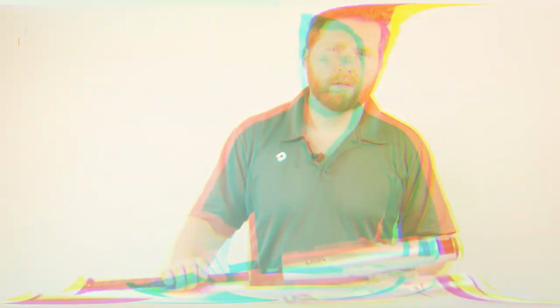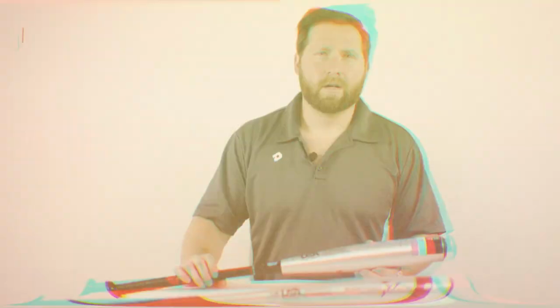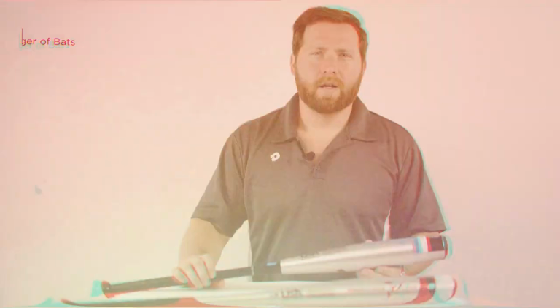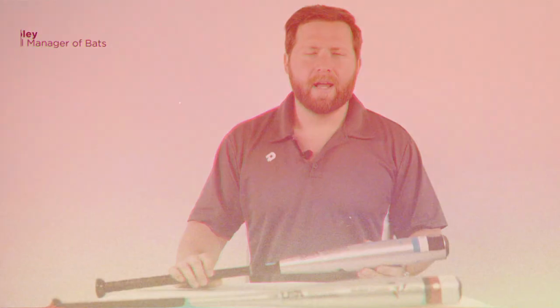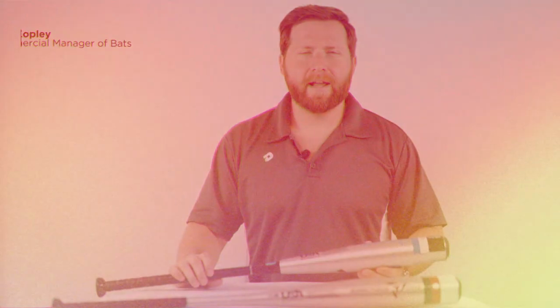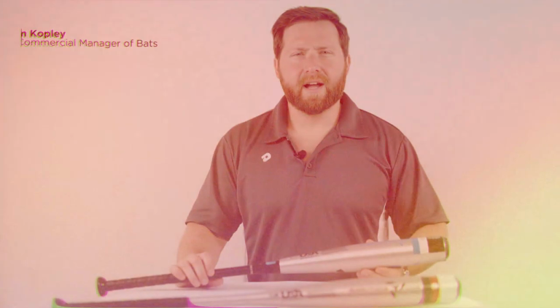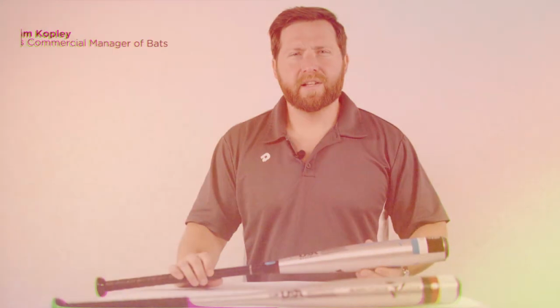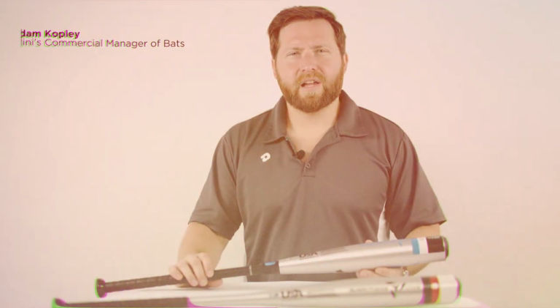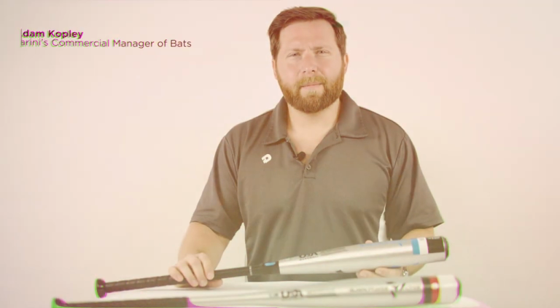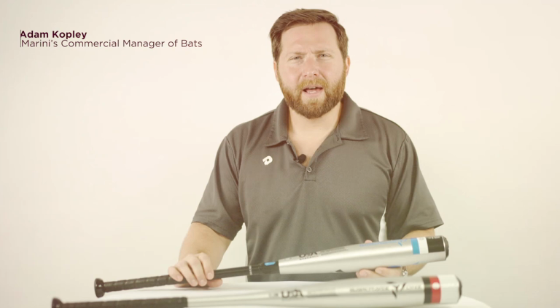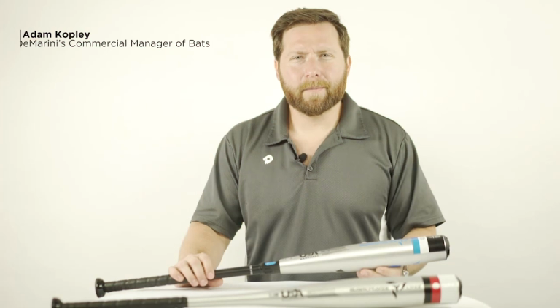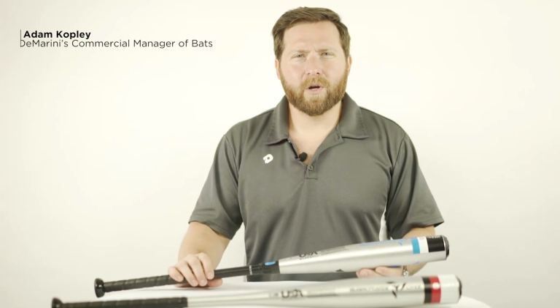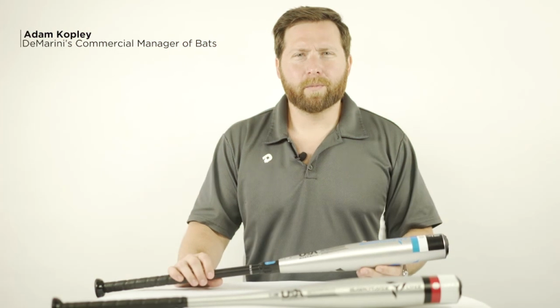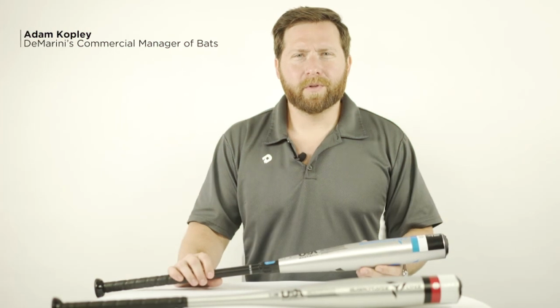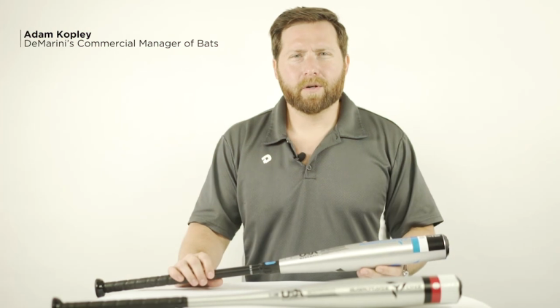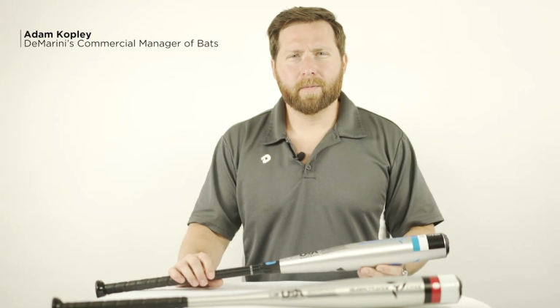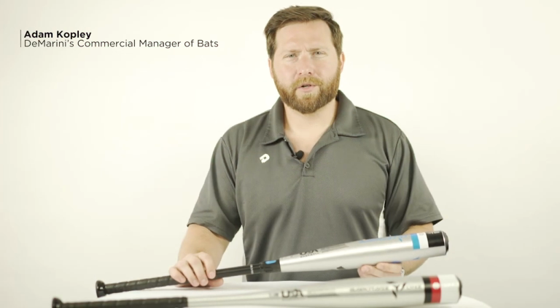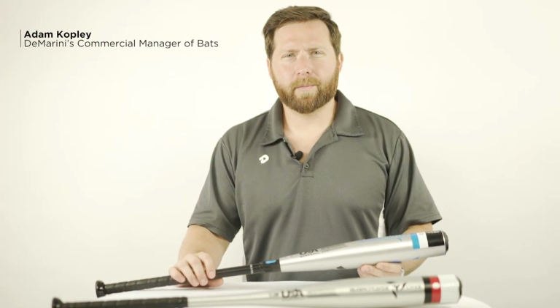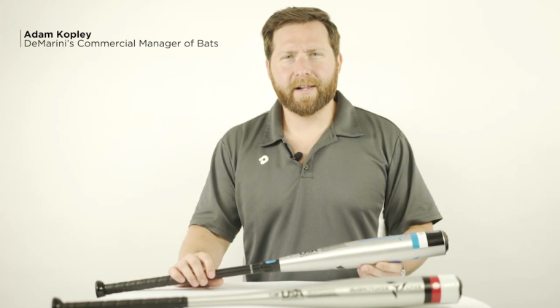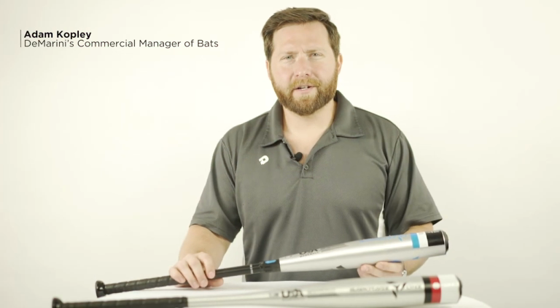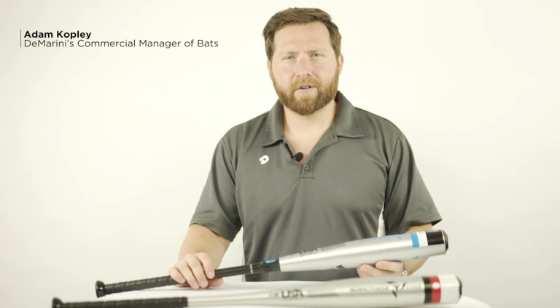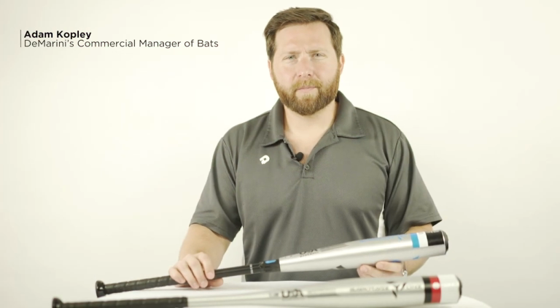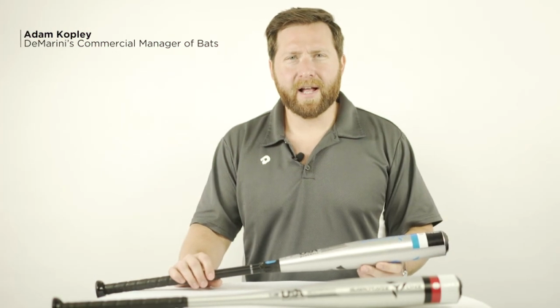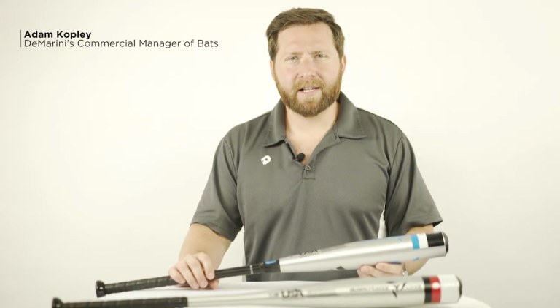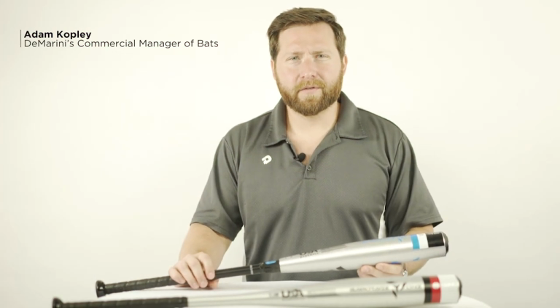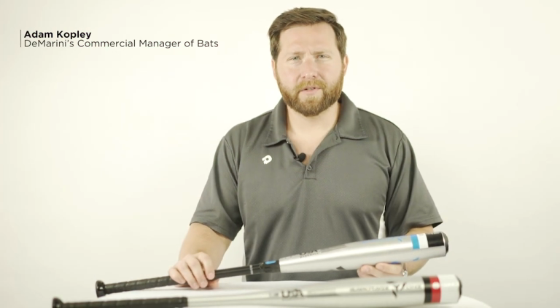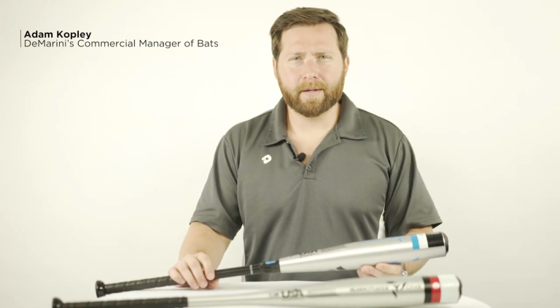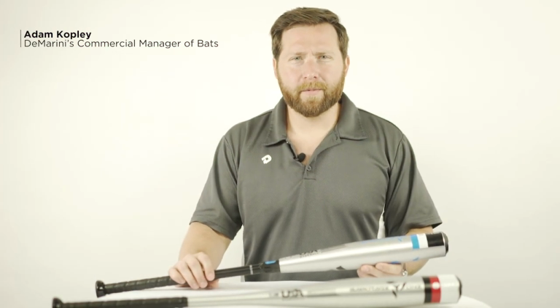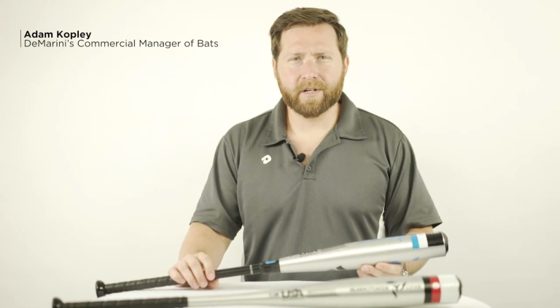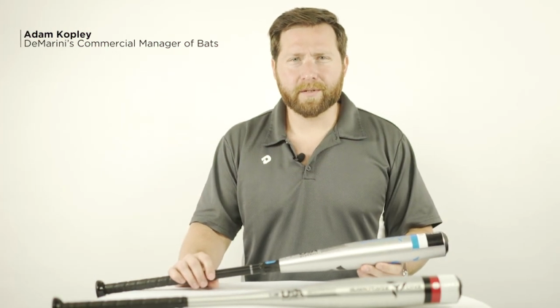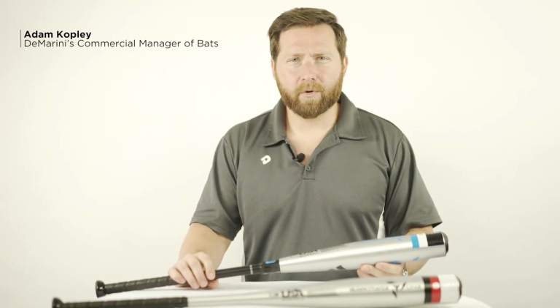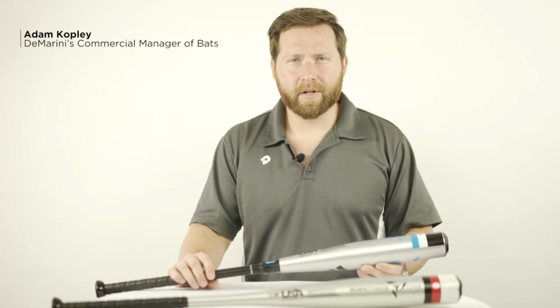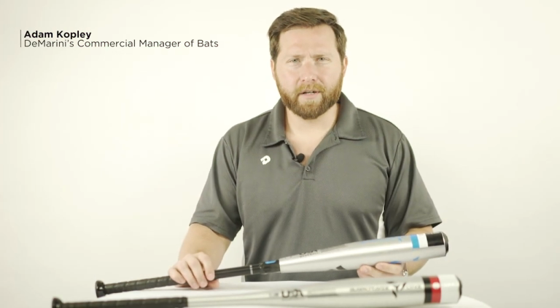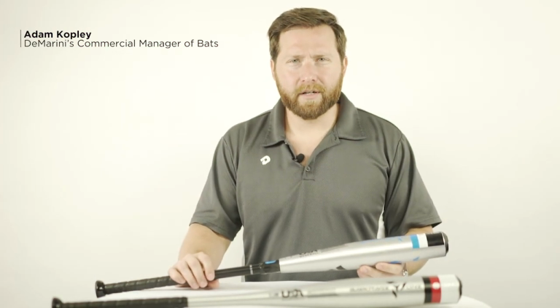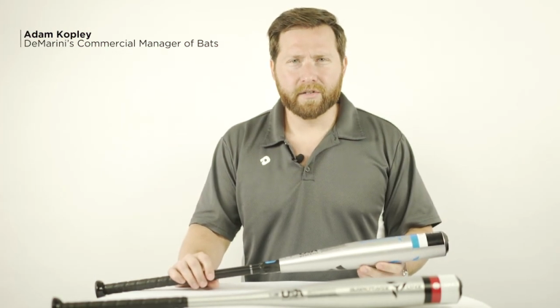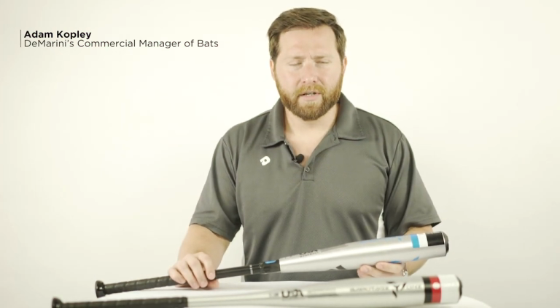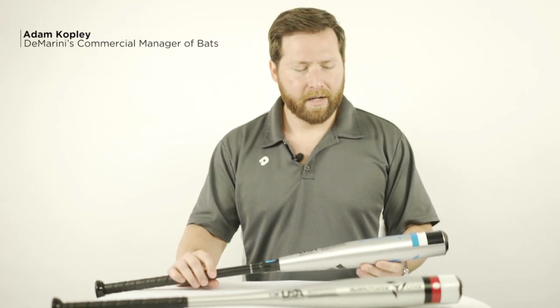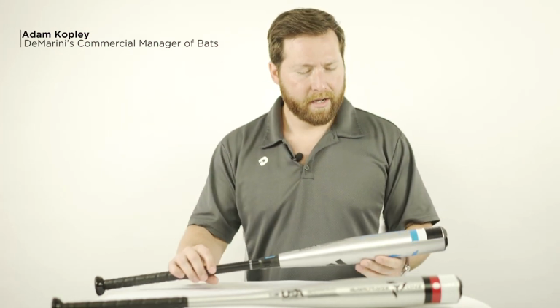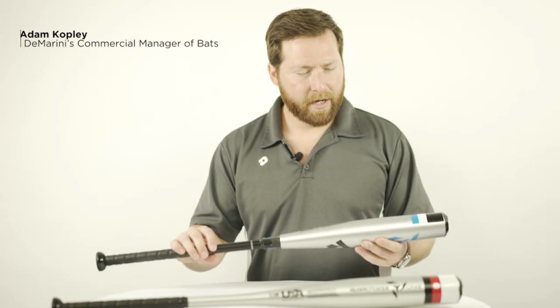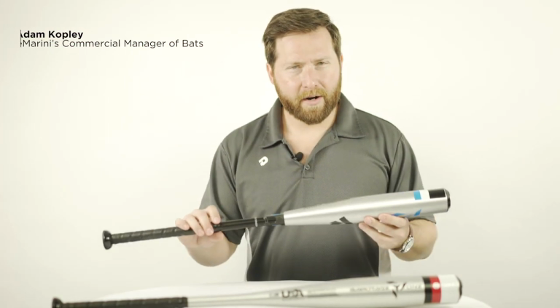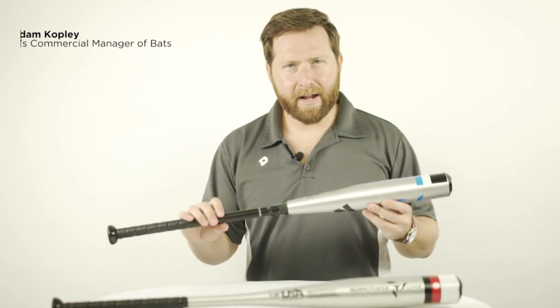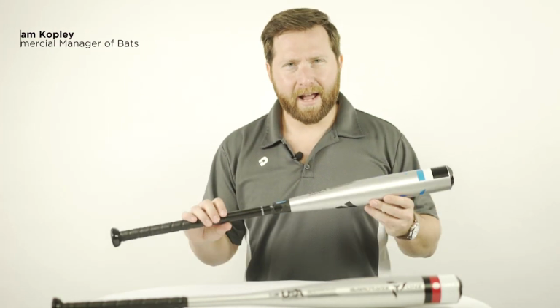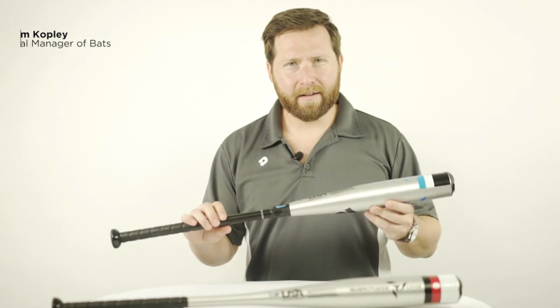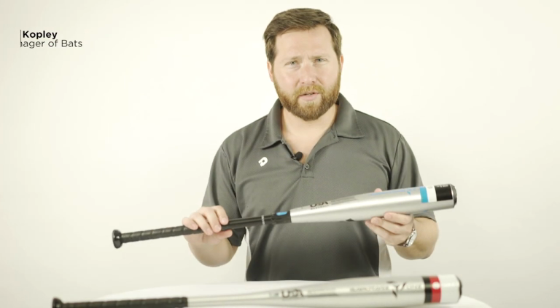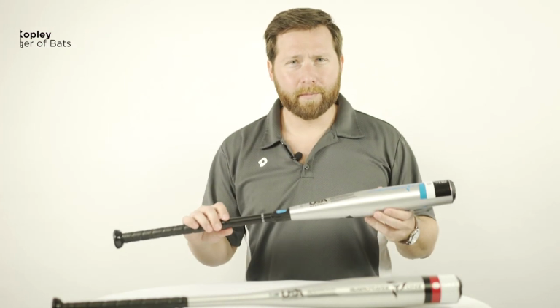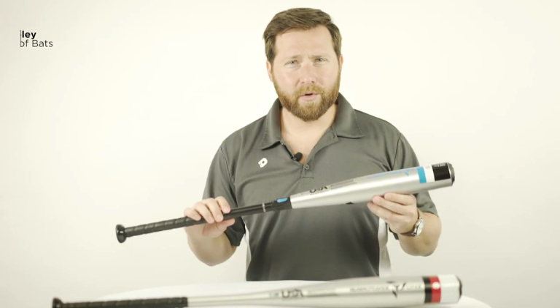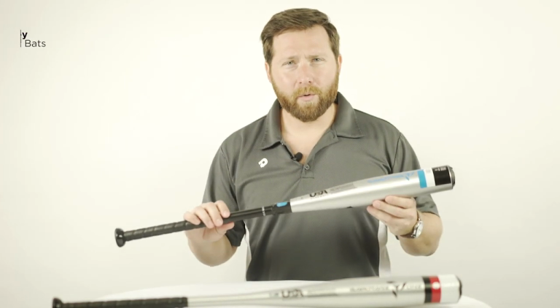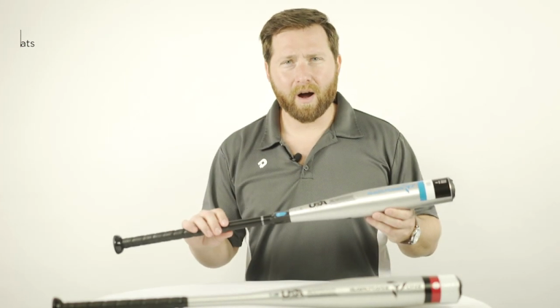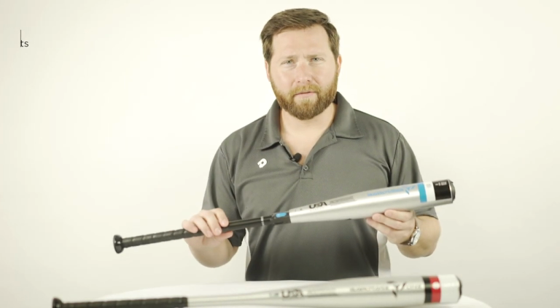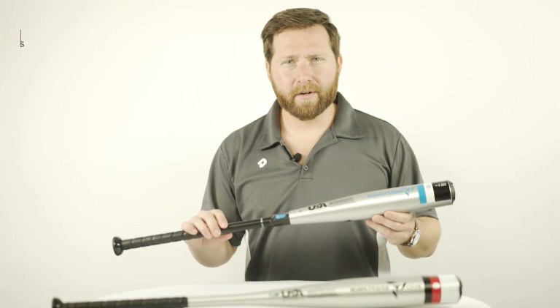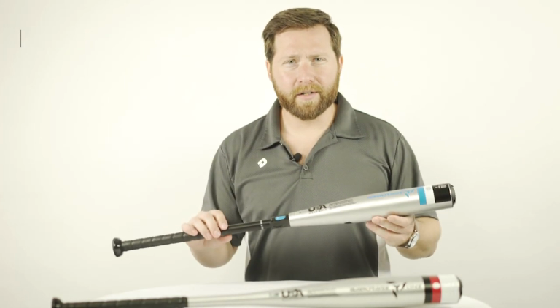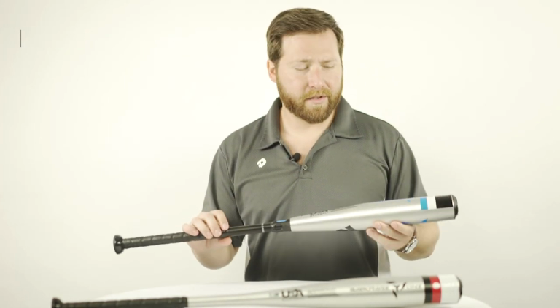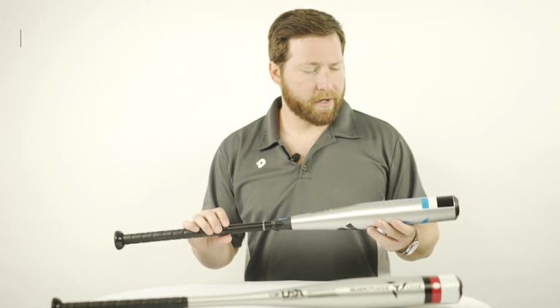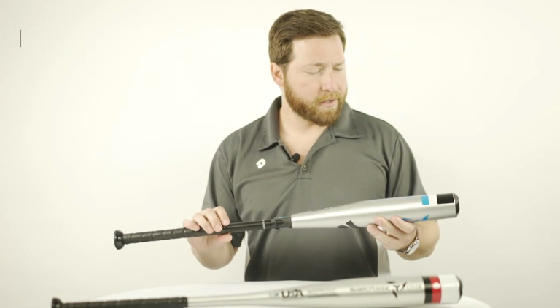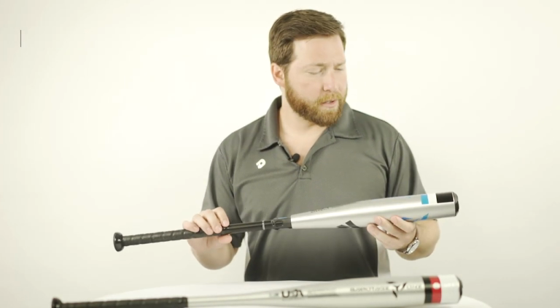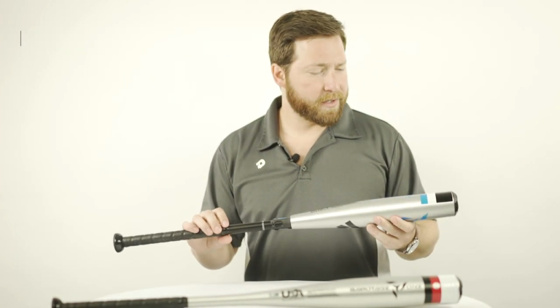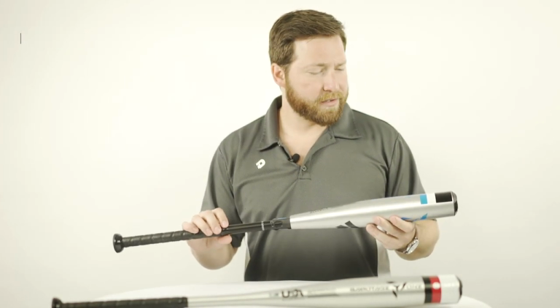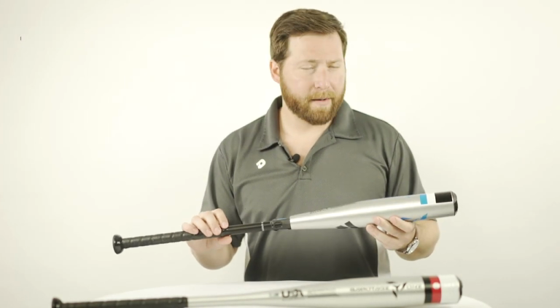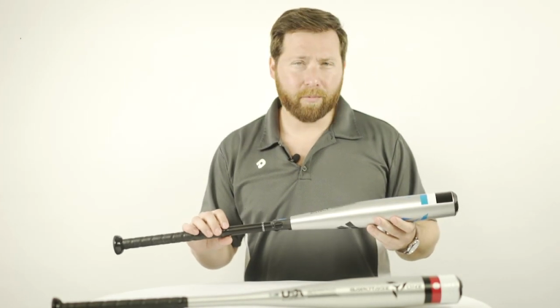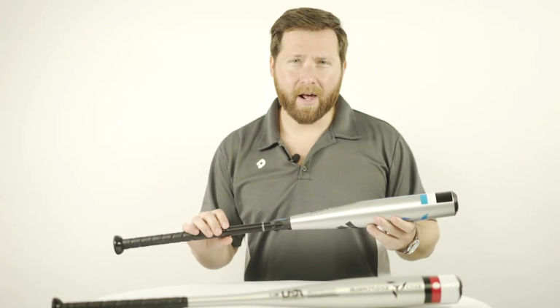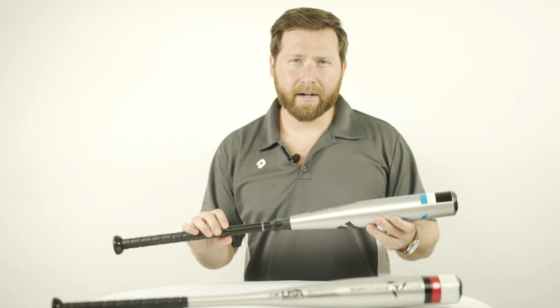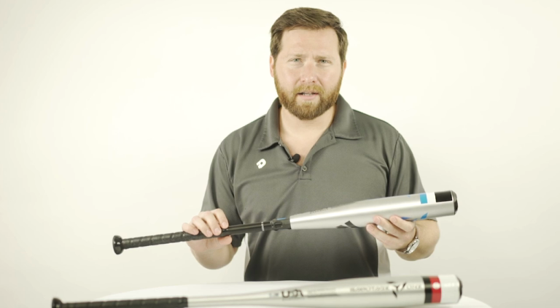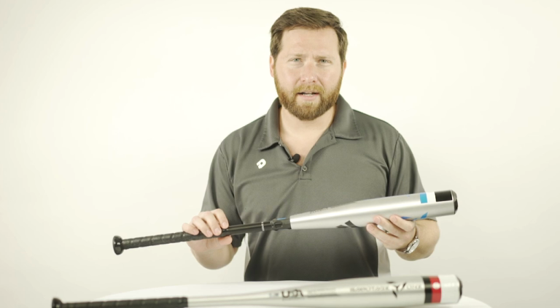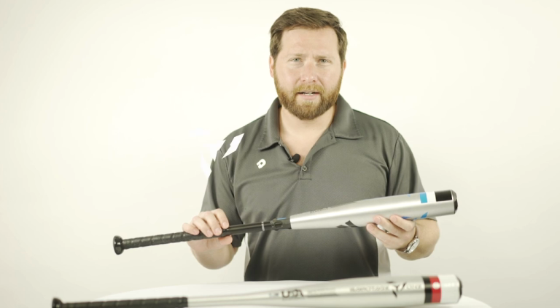Hey guys, I'm Adam Copley, Commercial Manager of Bats for Gmarini Sporting Goods. Here I have some new offerings in our USA product line.